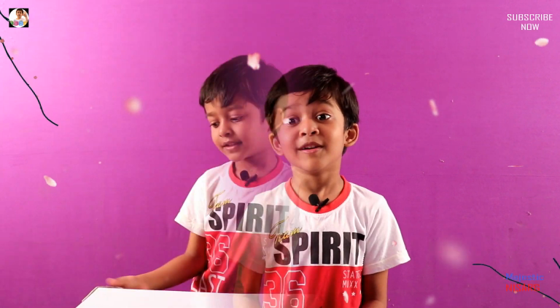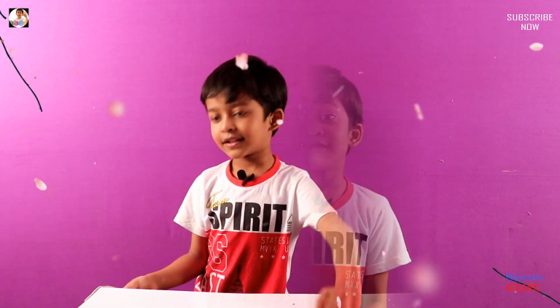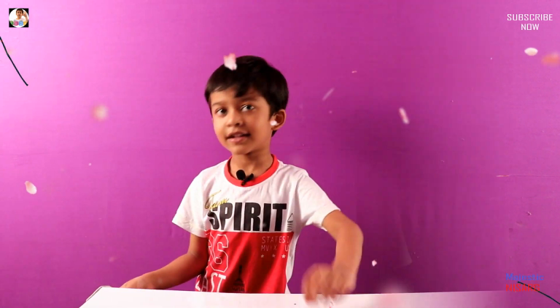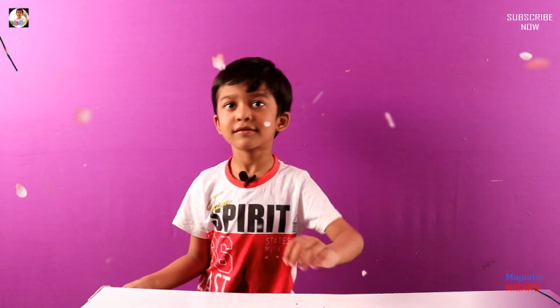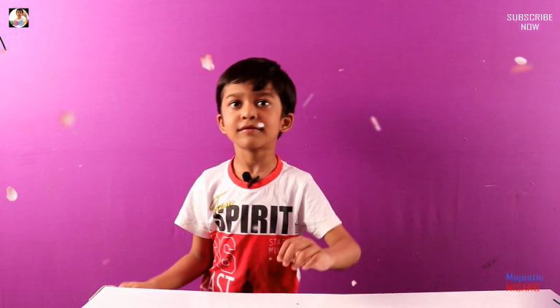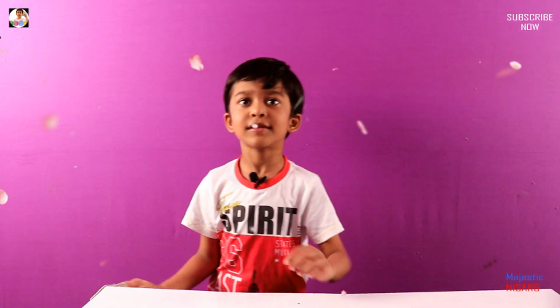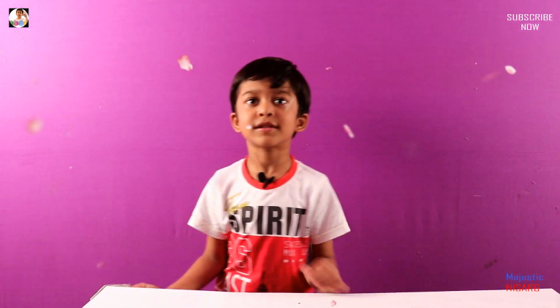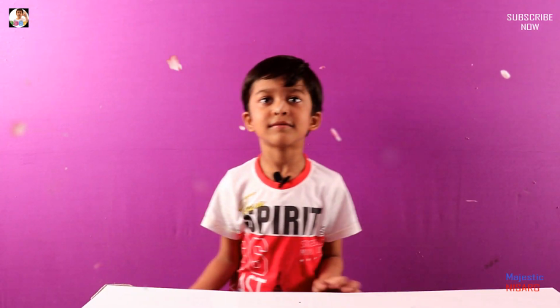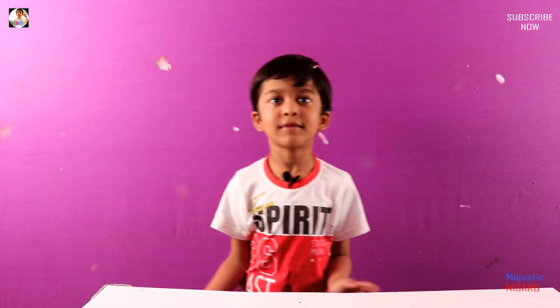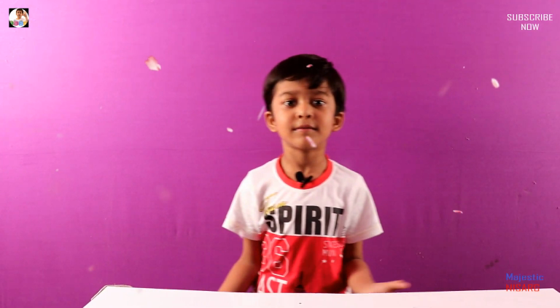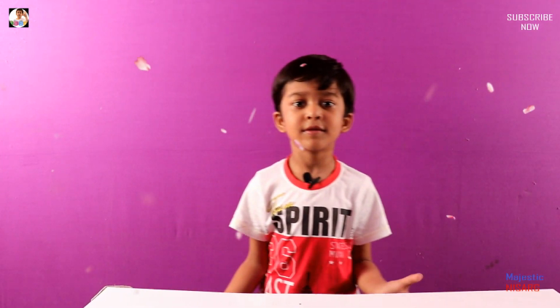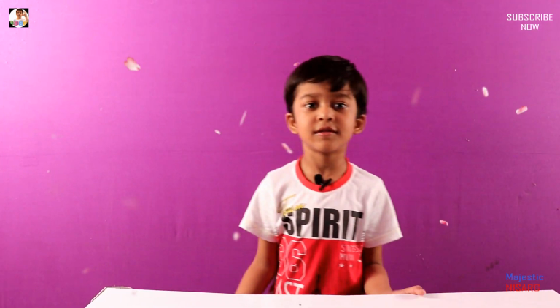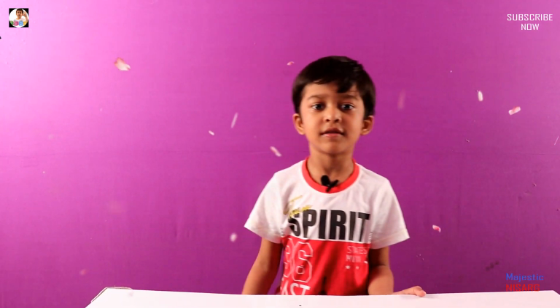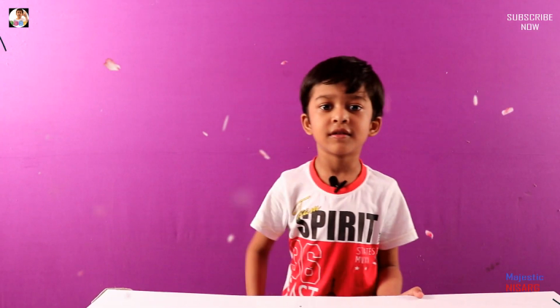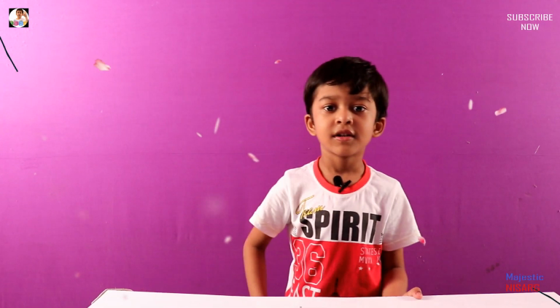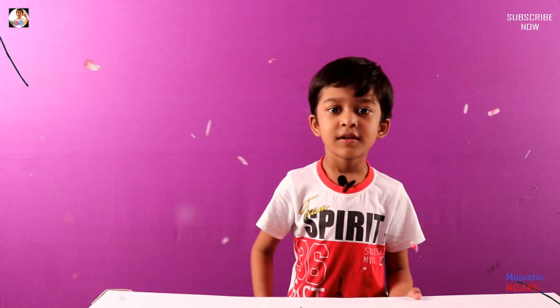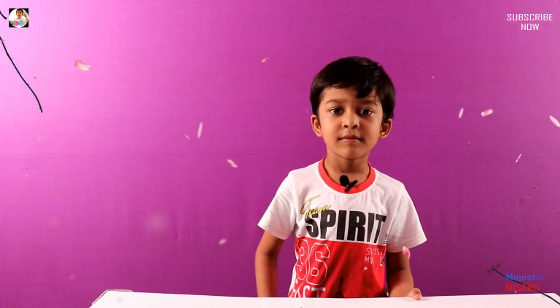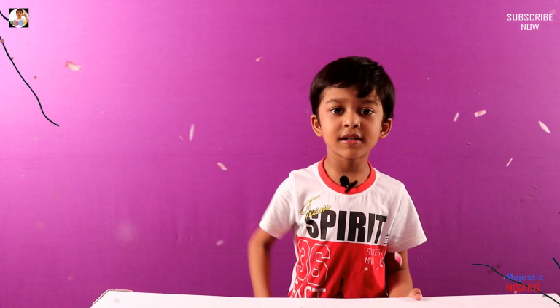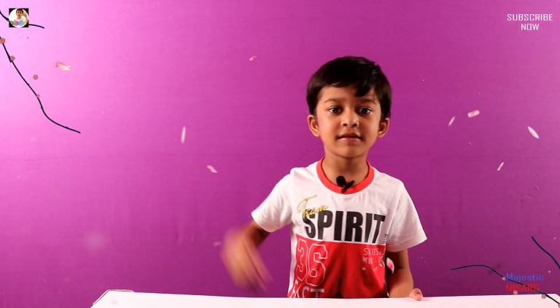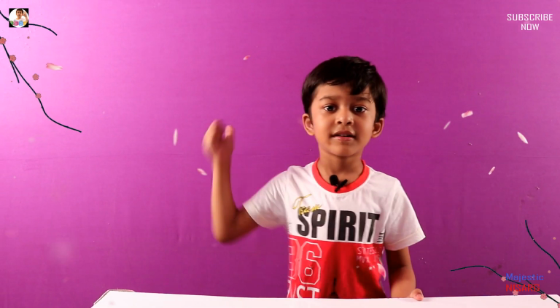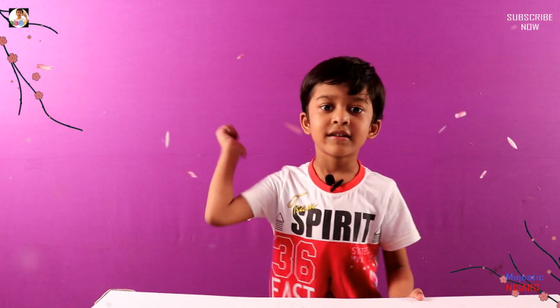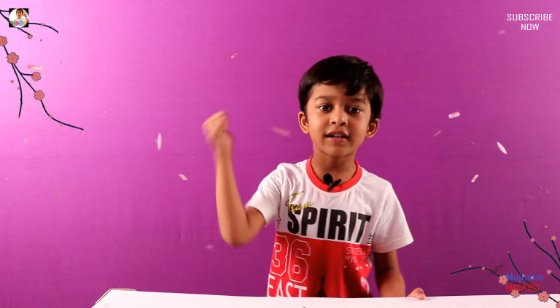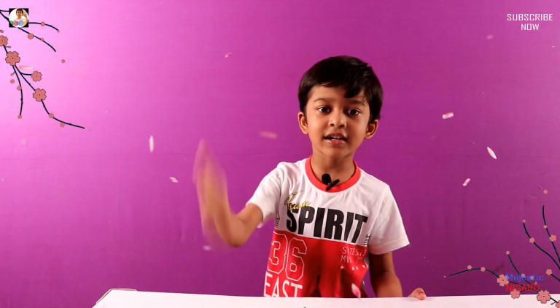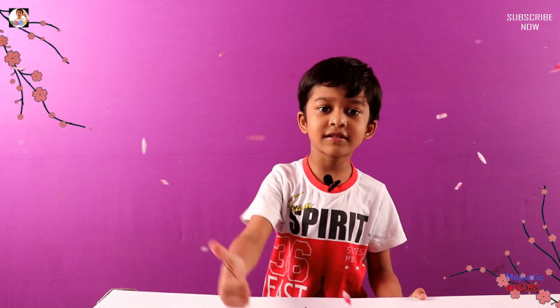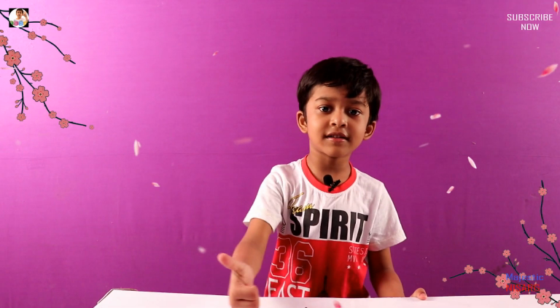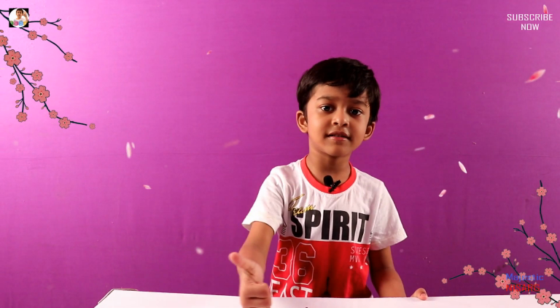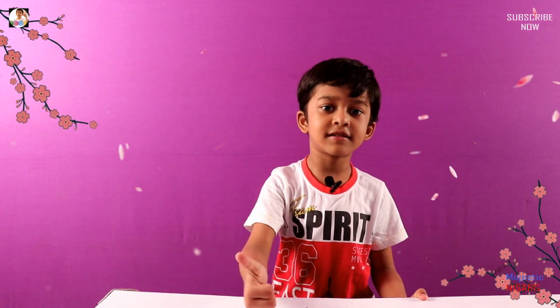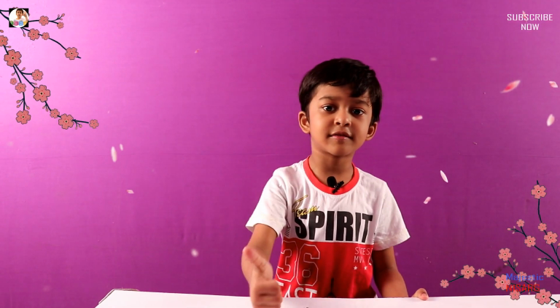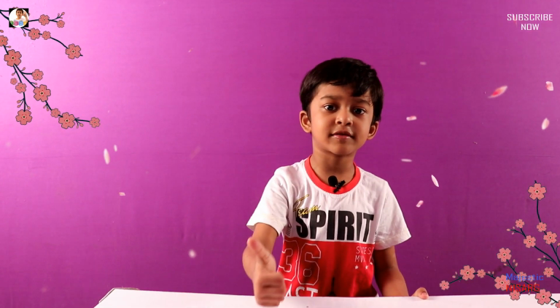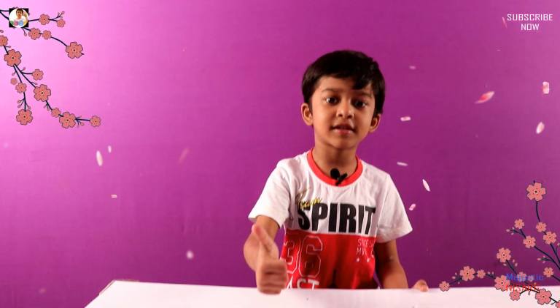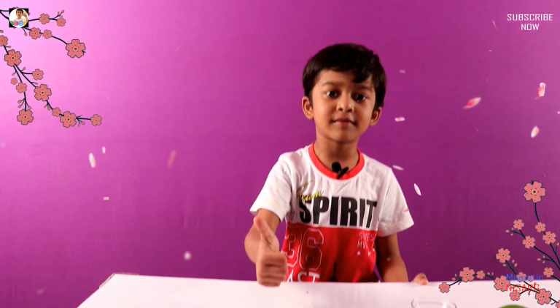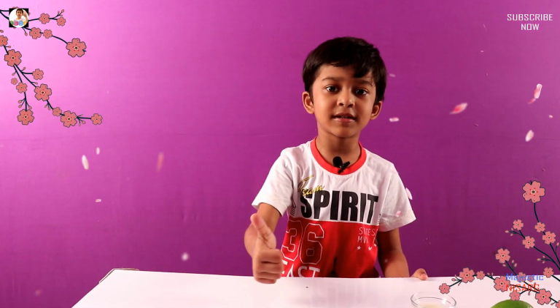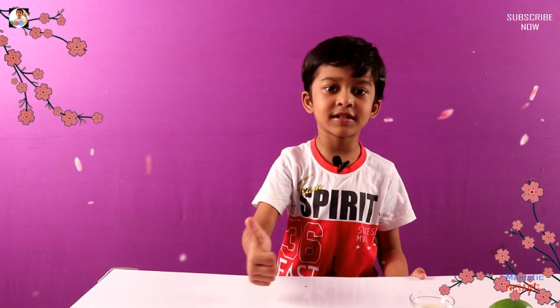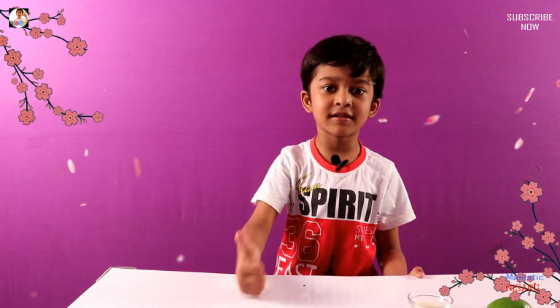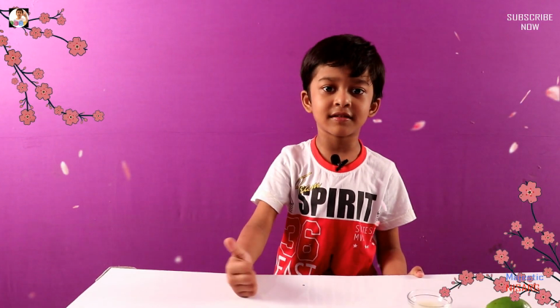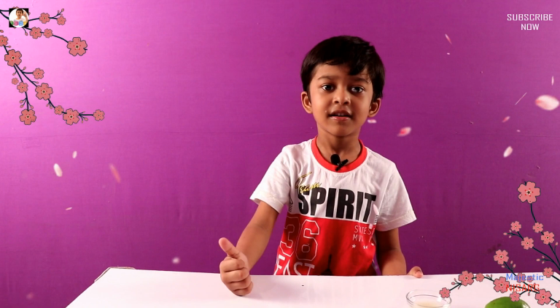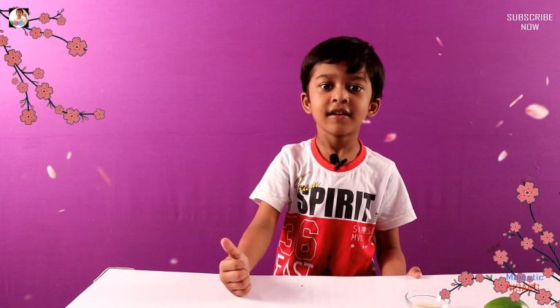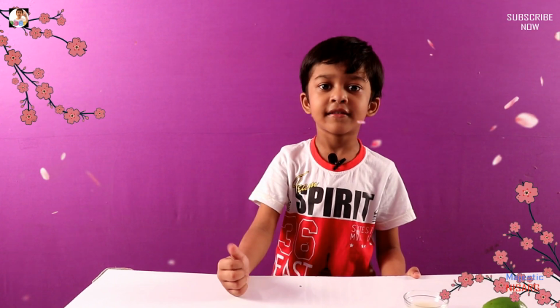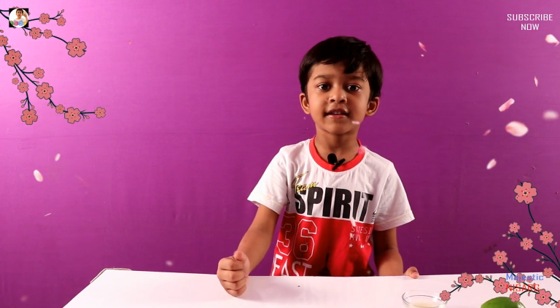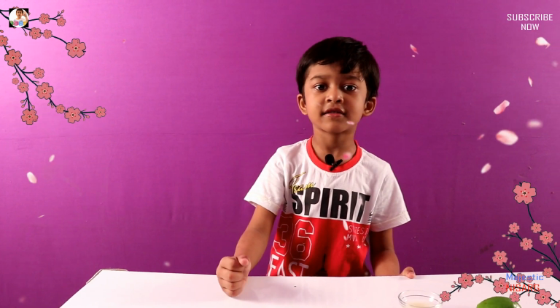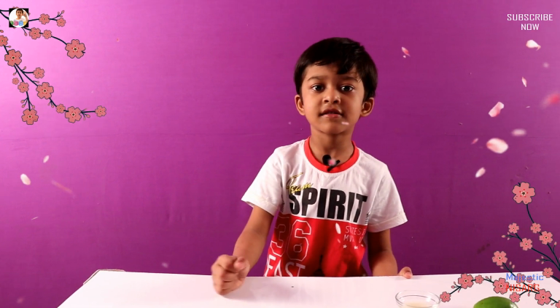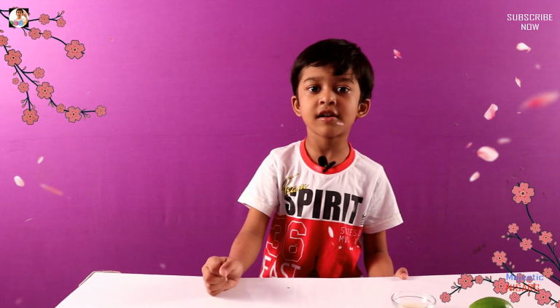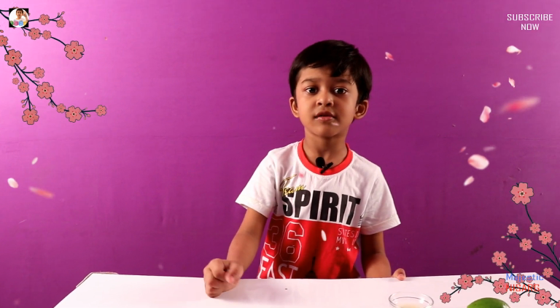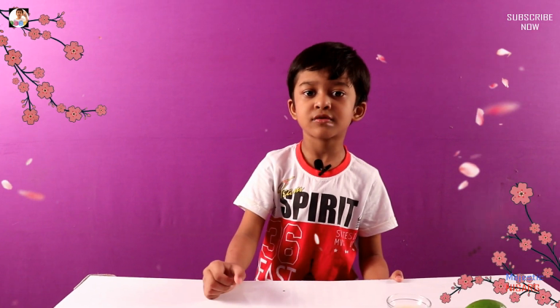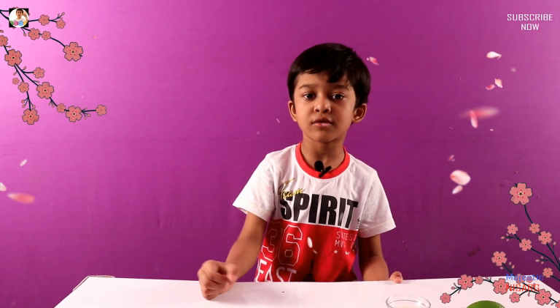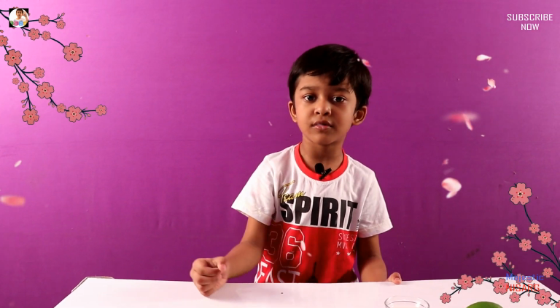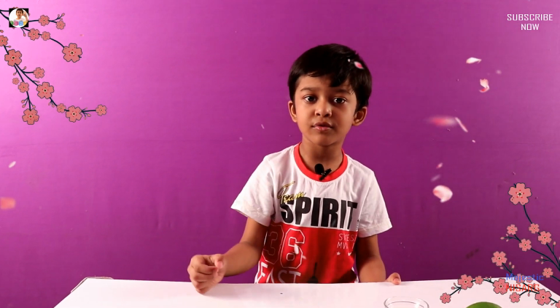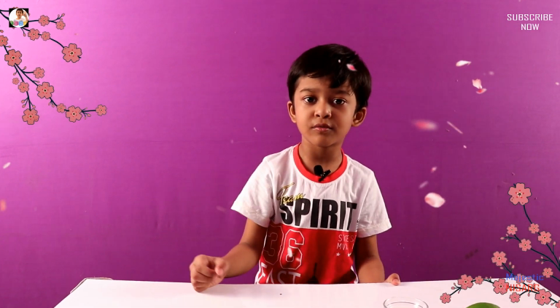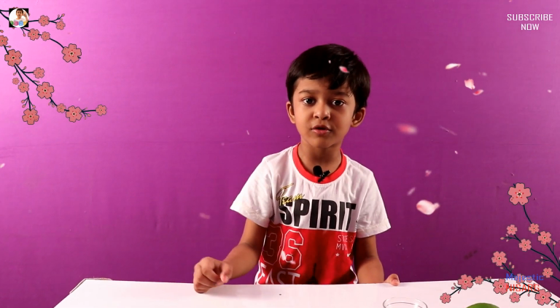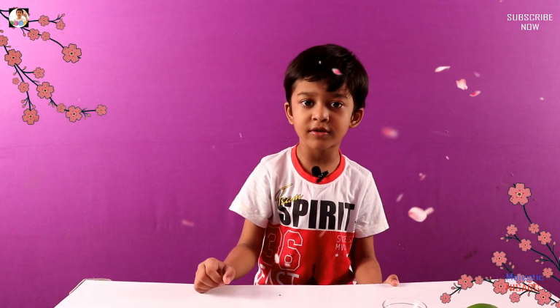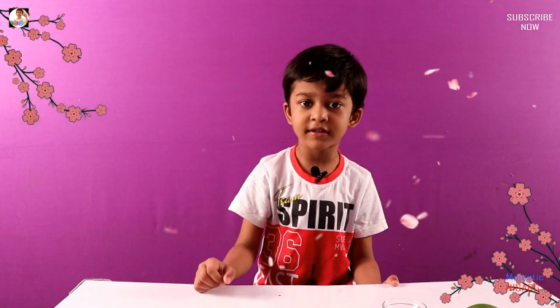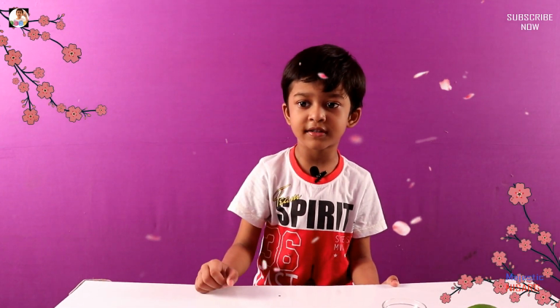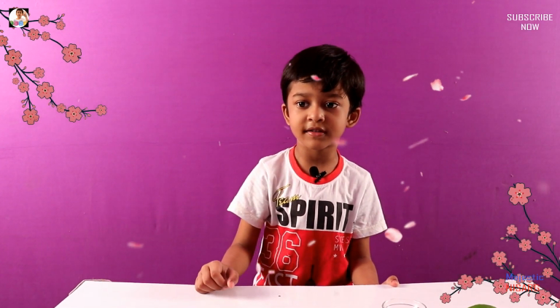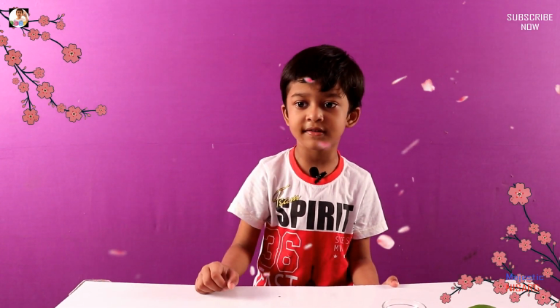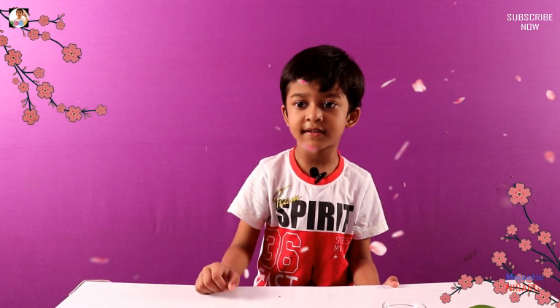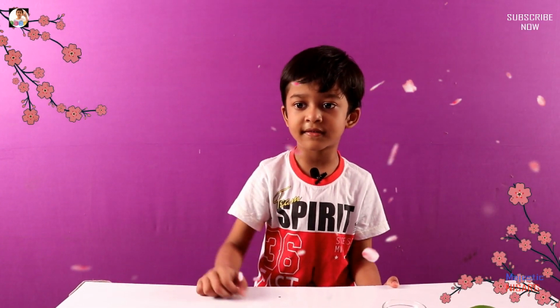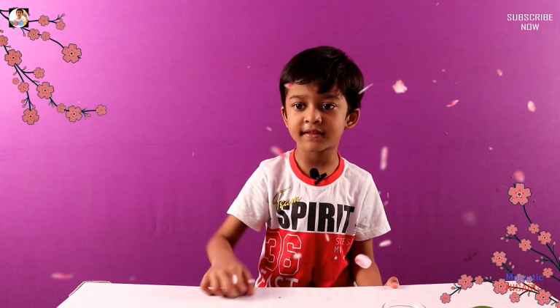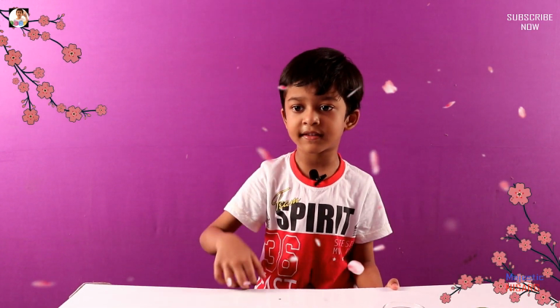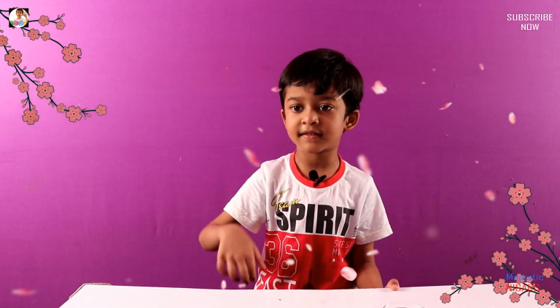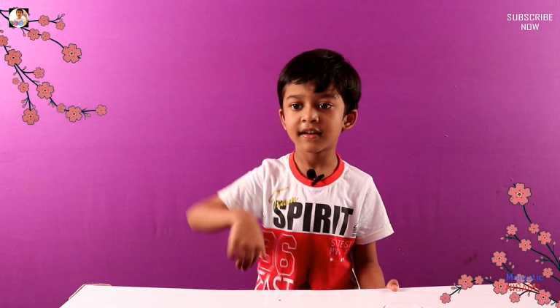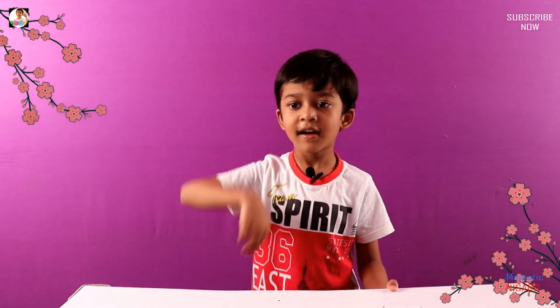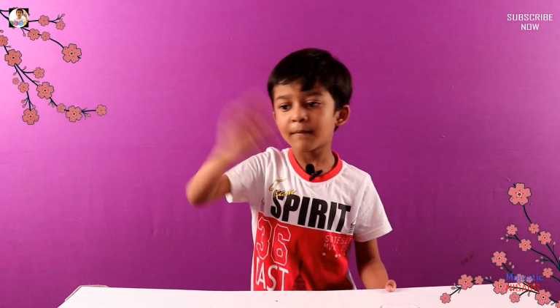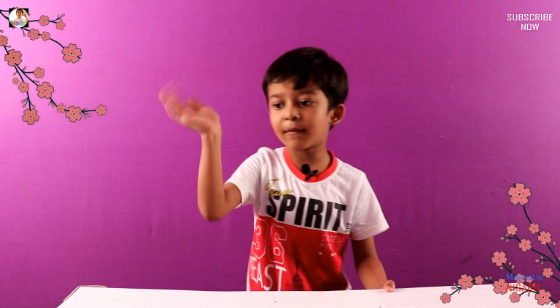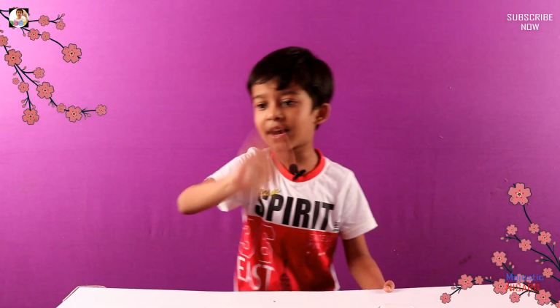Thank you so much for watching my video. Please like, share and subscribe to my channel. Next time I'll show you more interesting things. Bye.